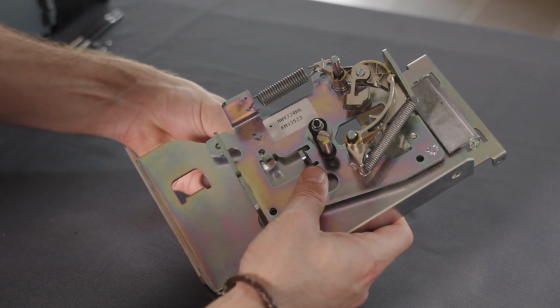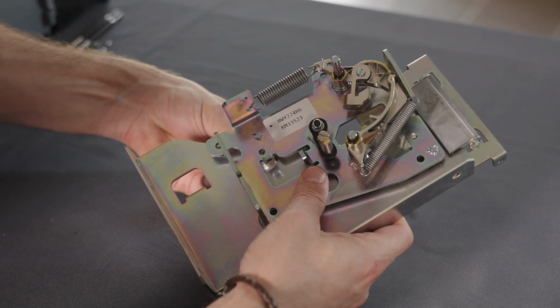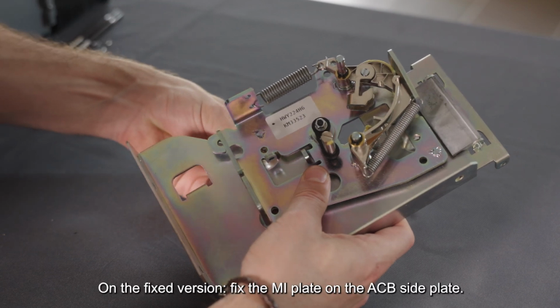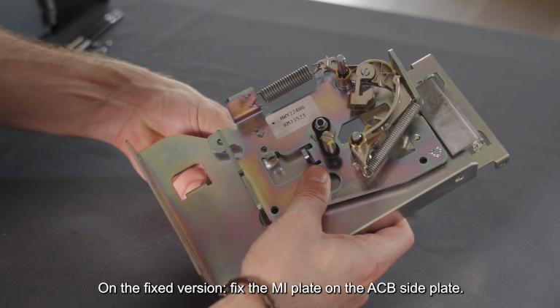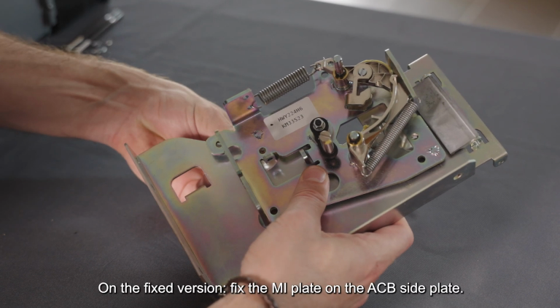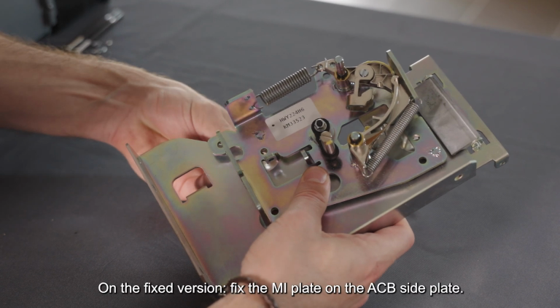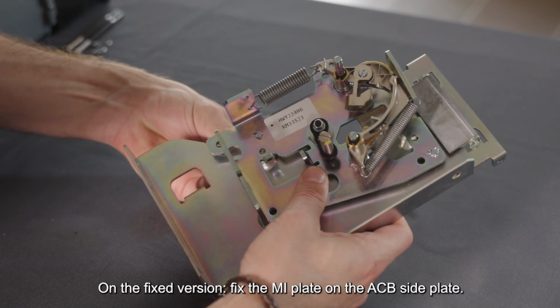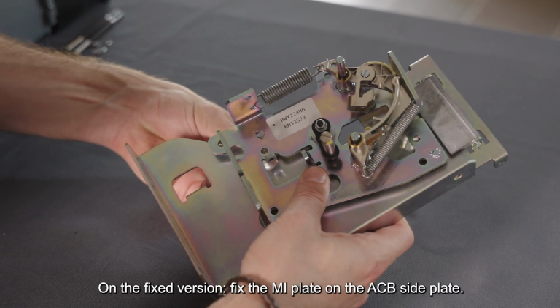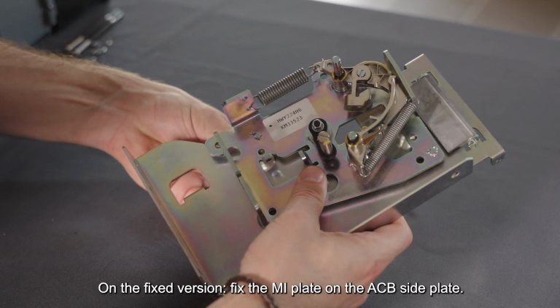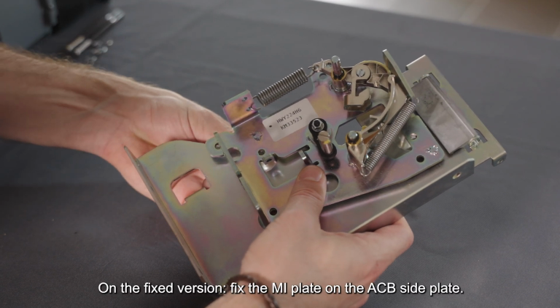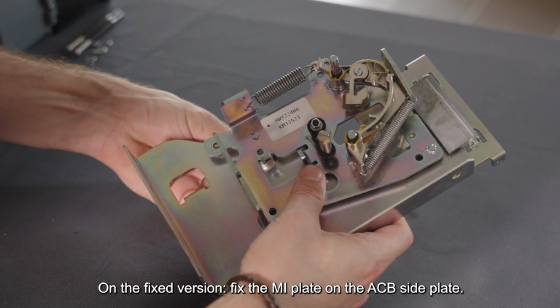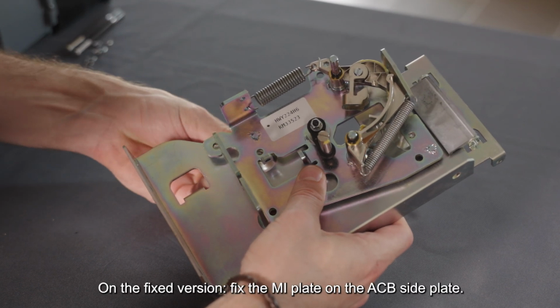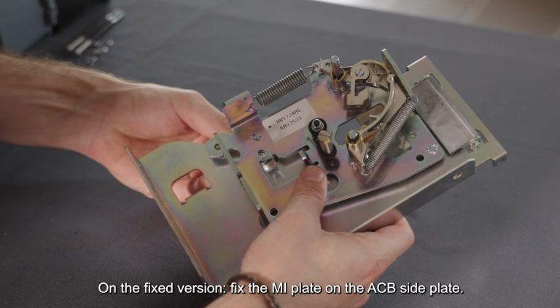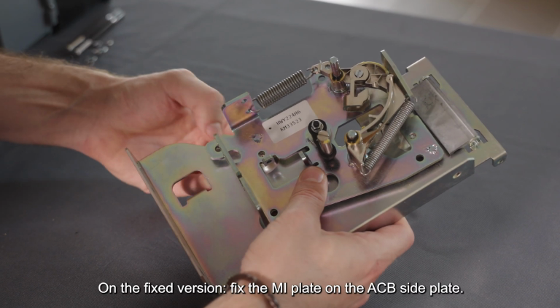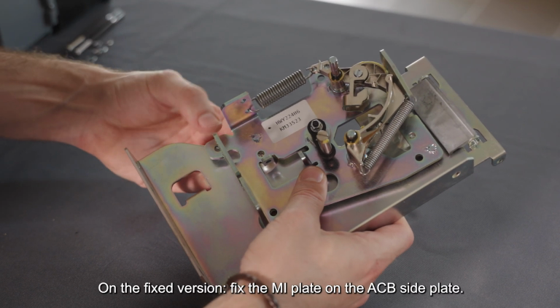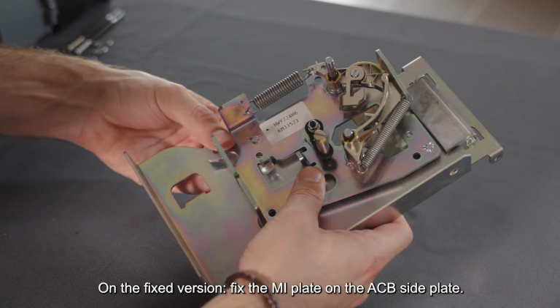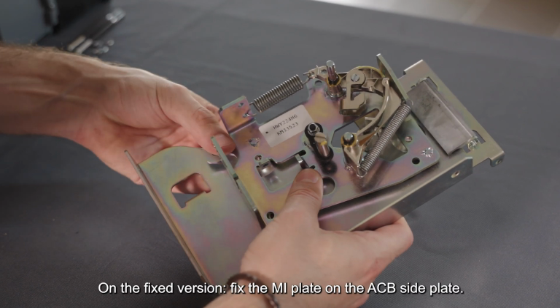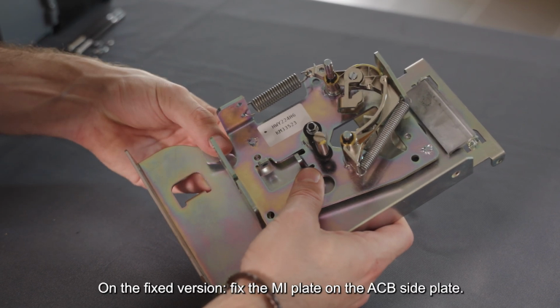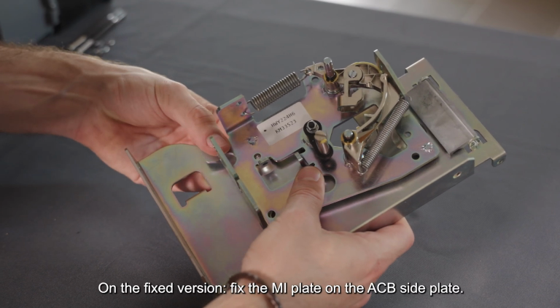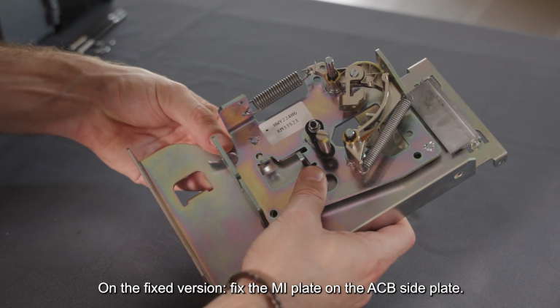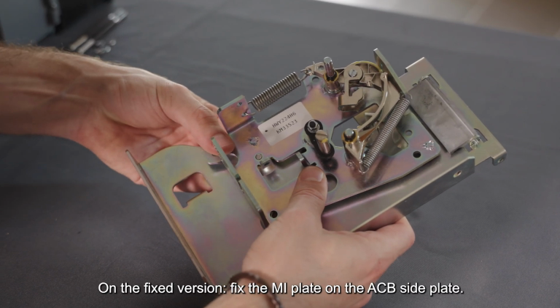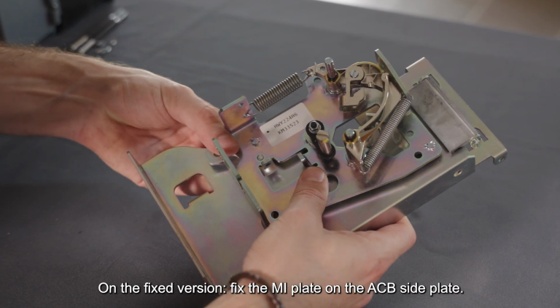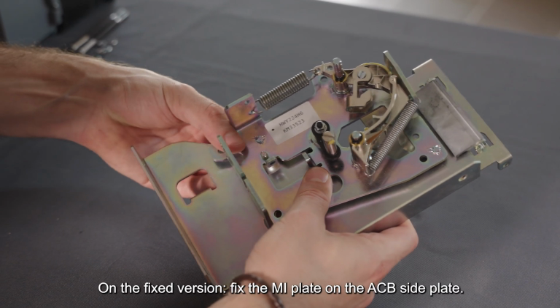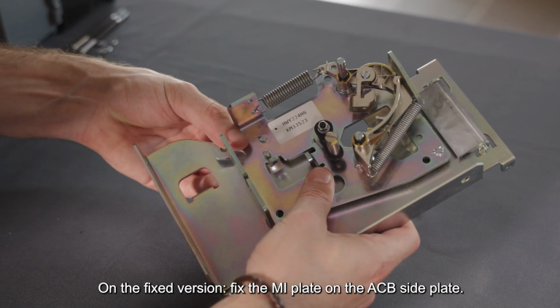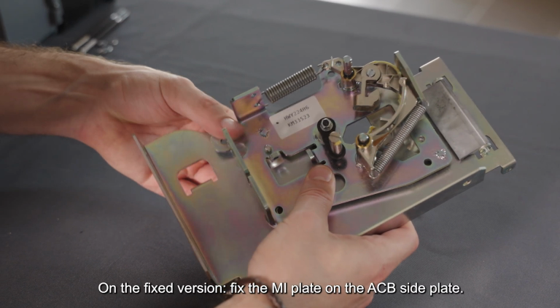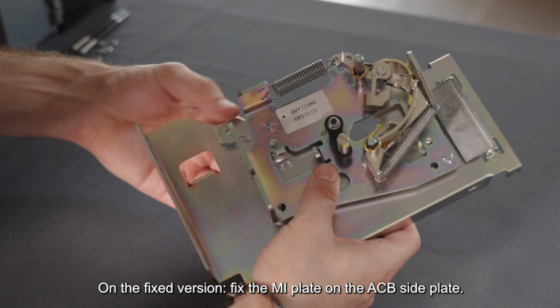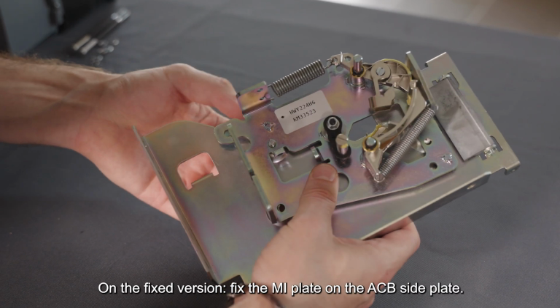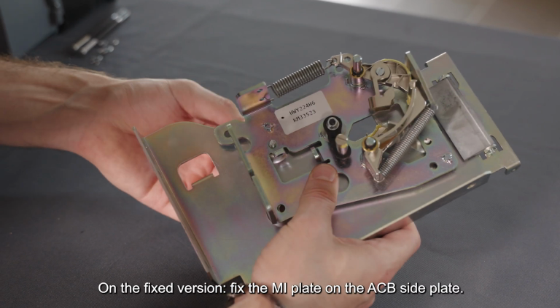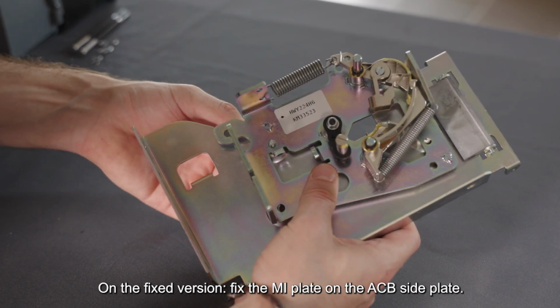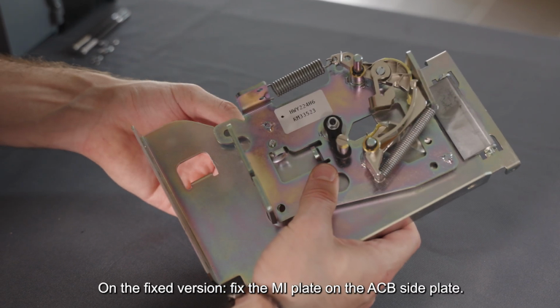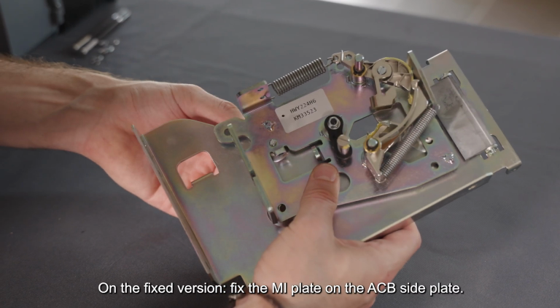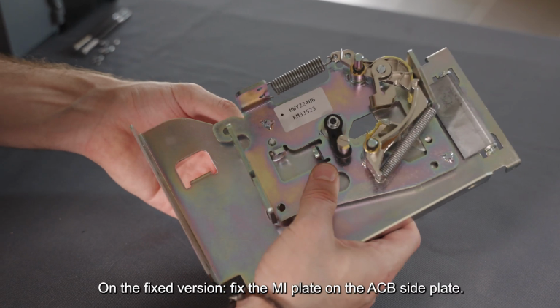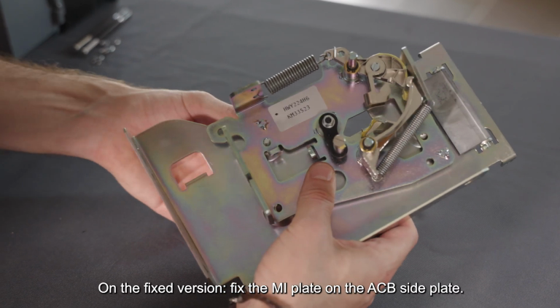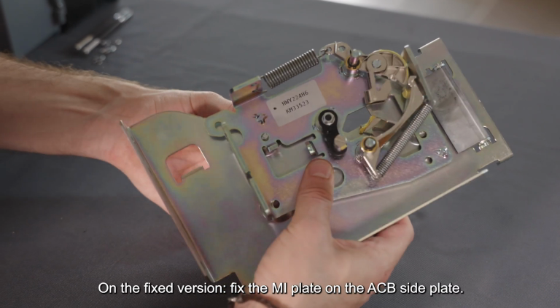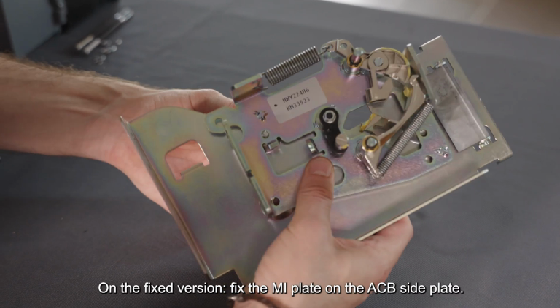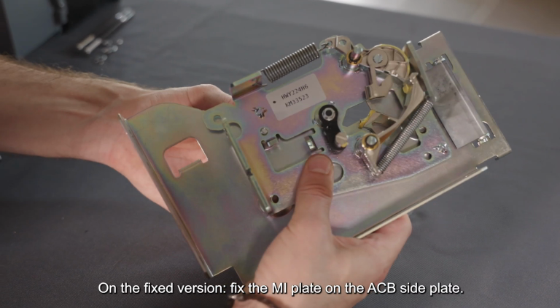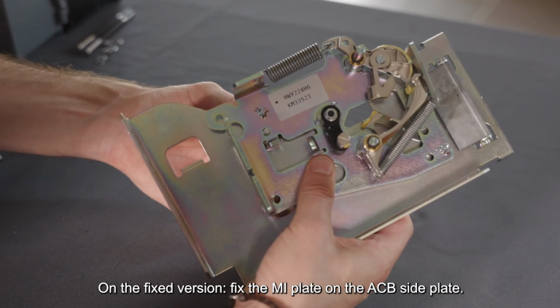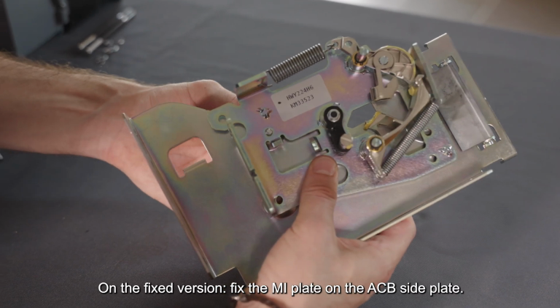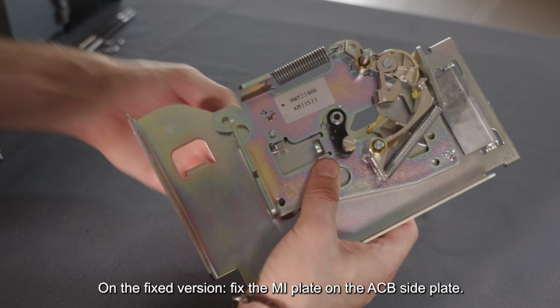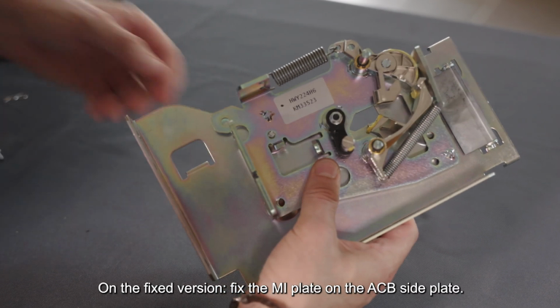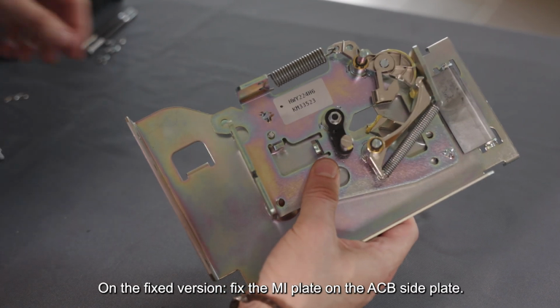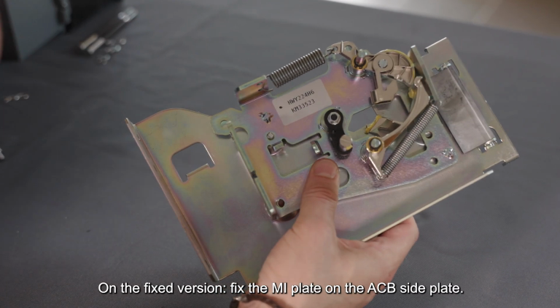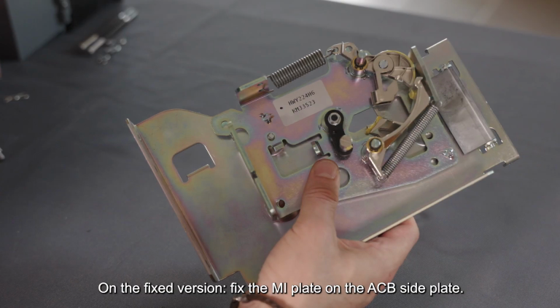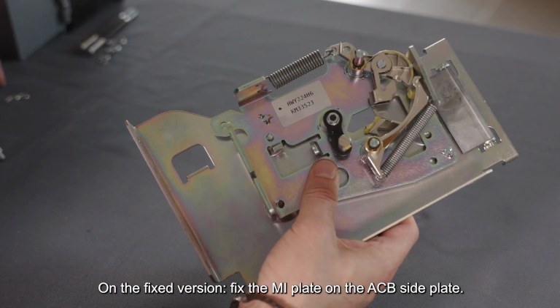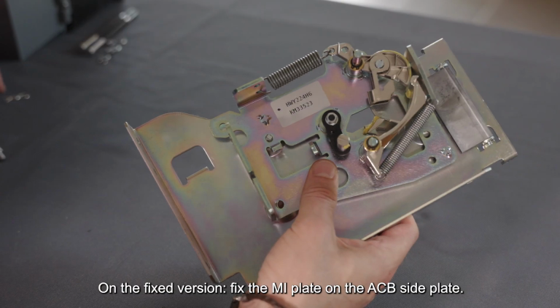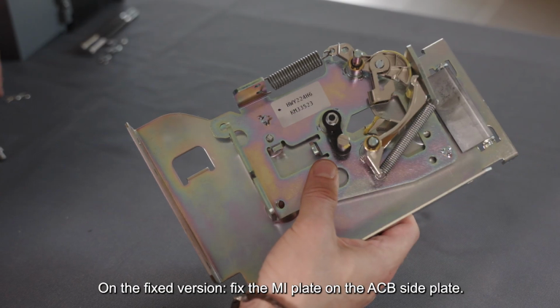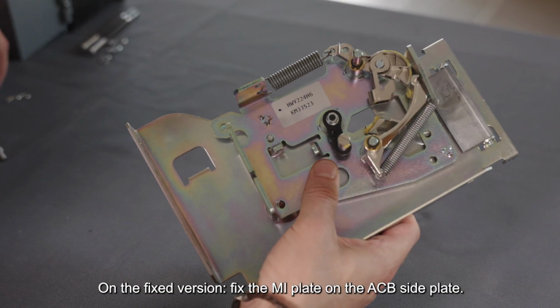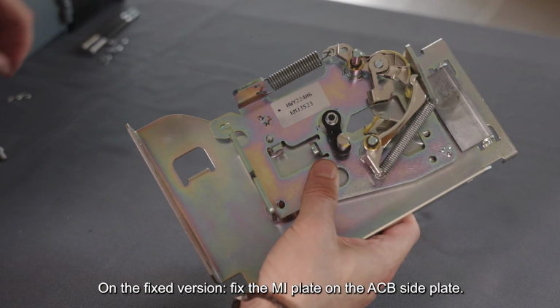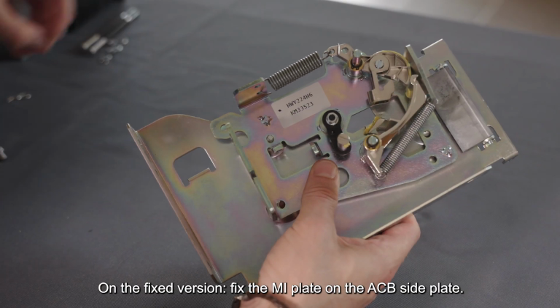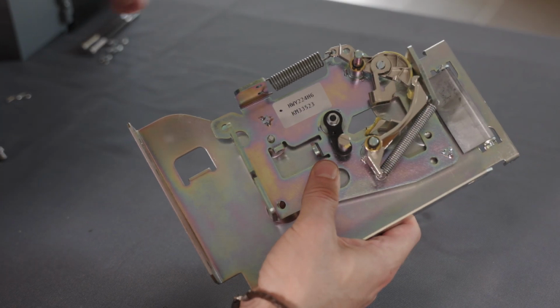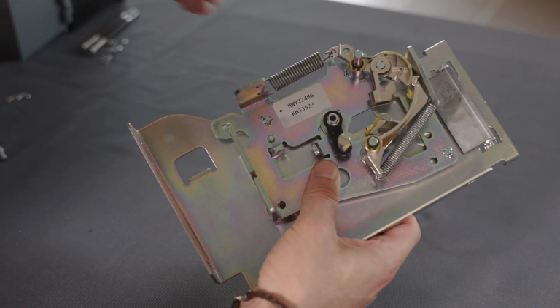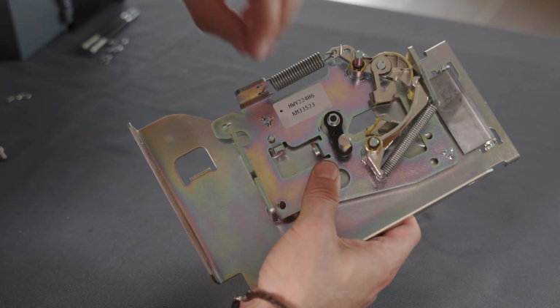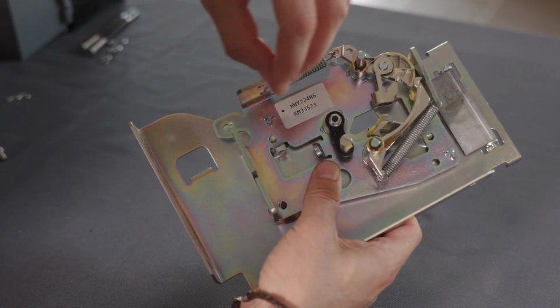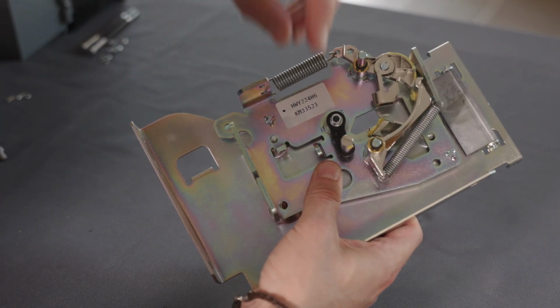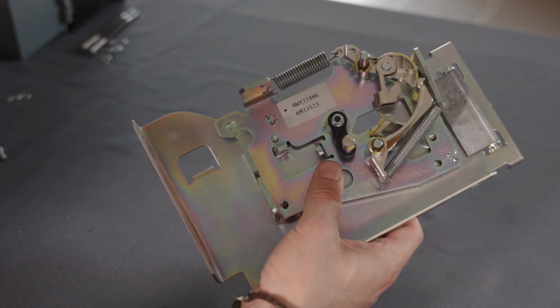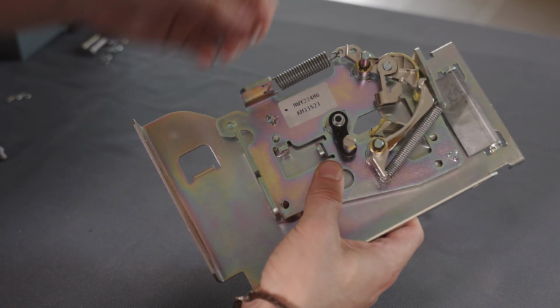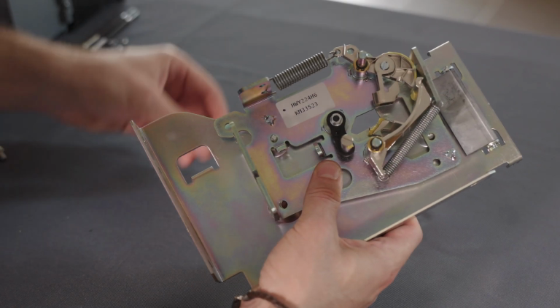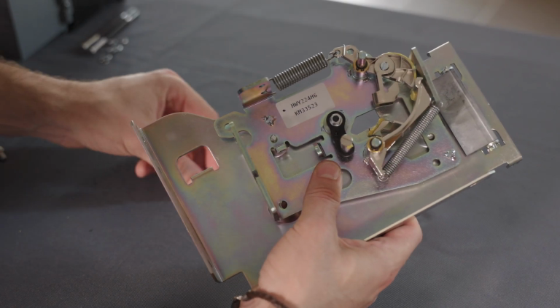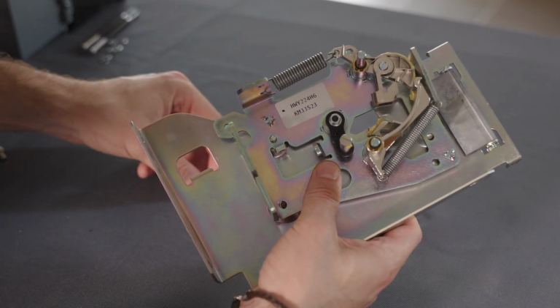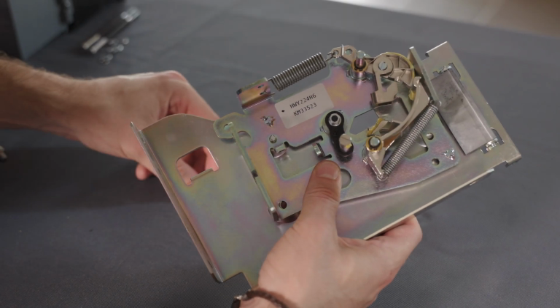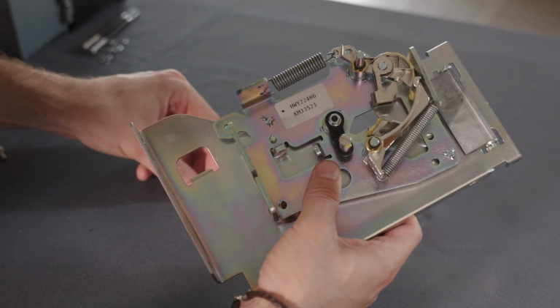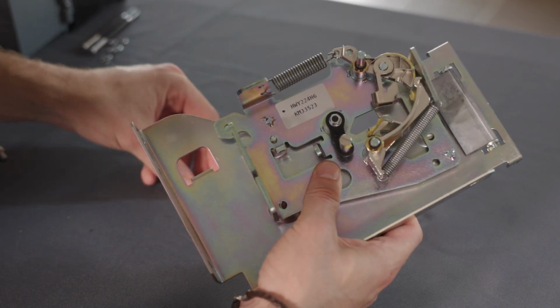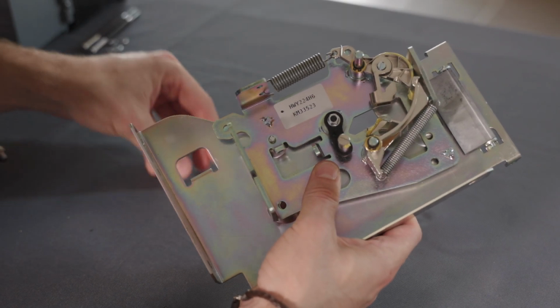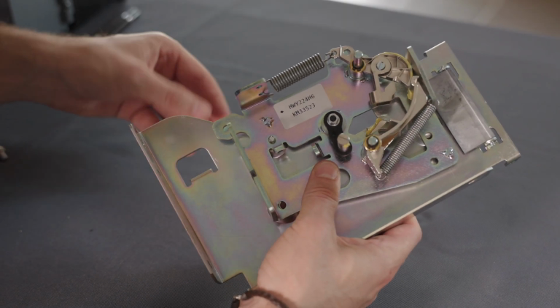On the fixed version, fix the MI plate on the ACB side plate.